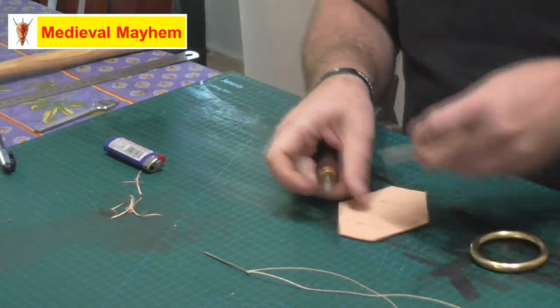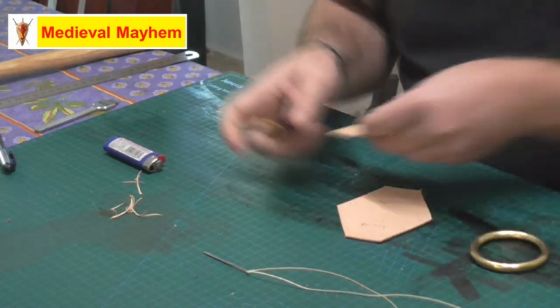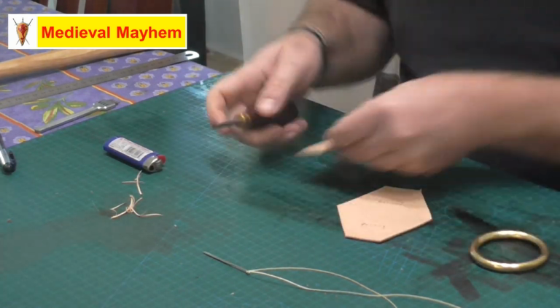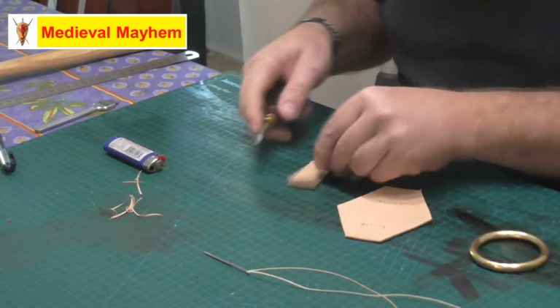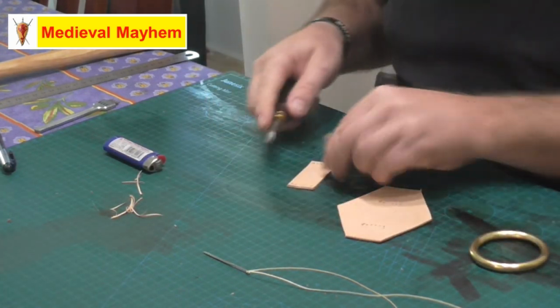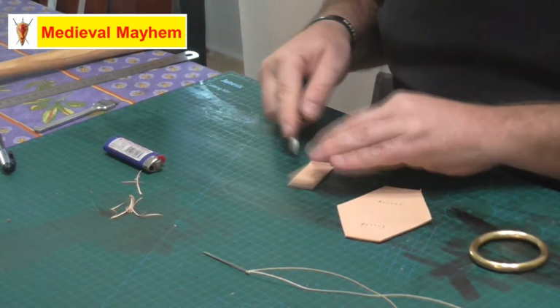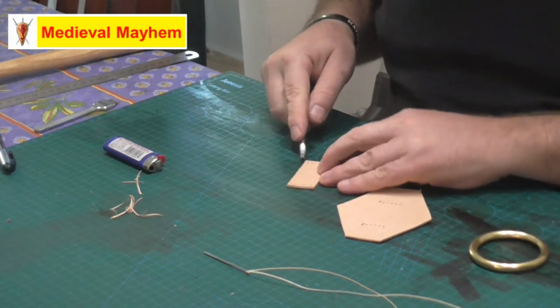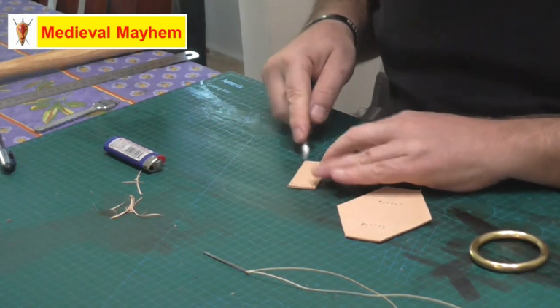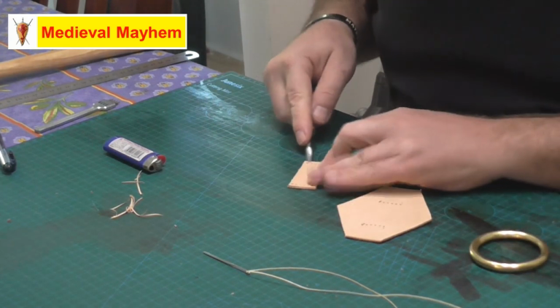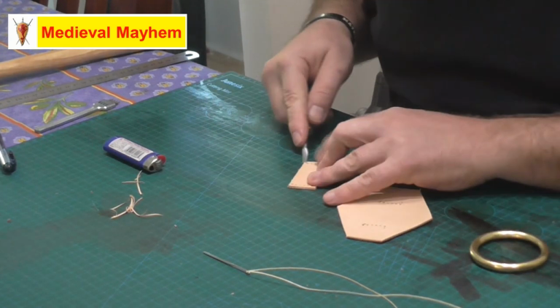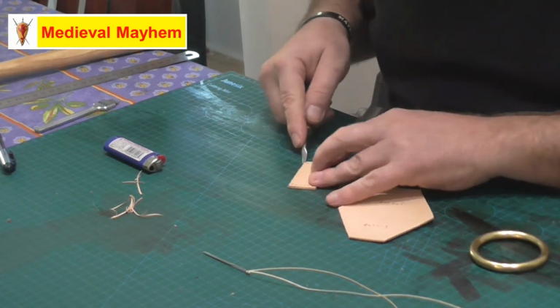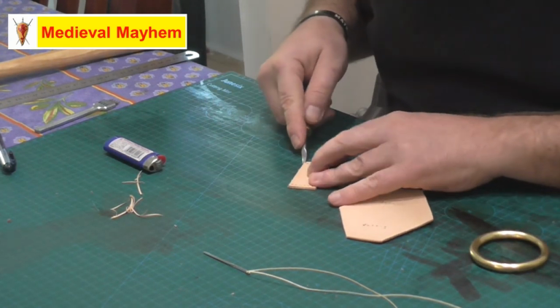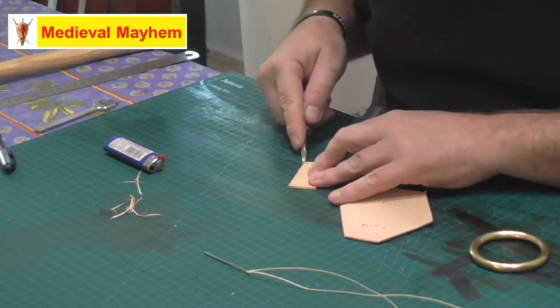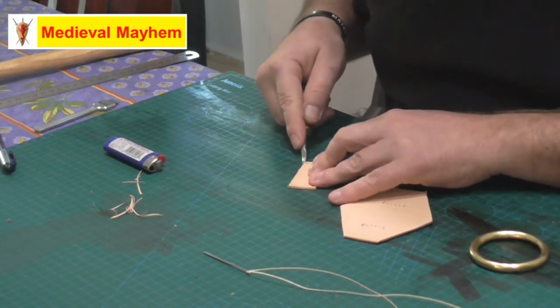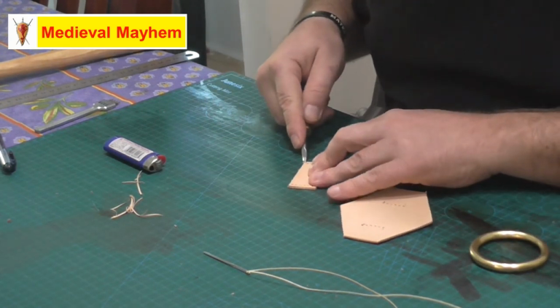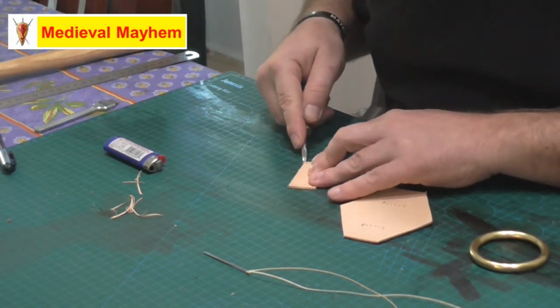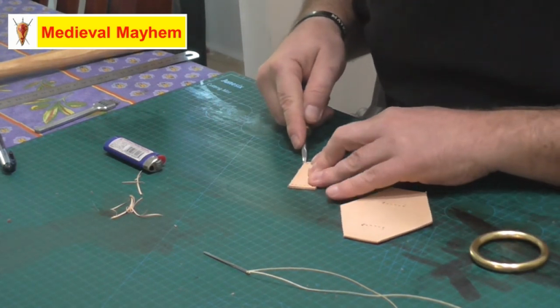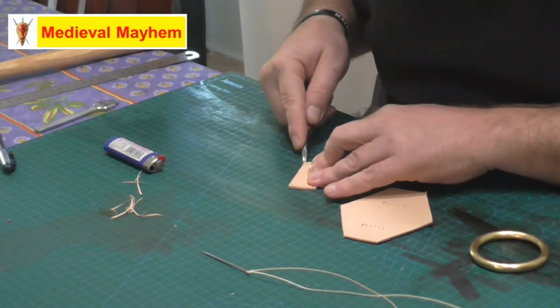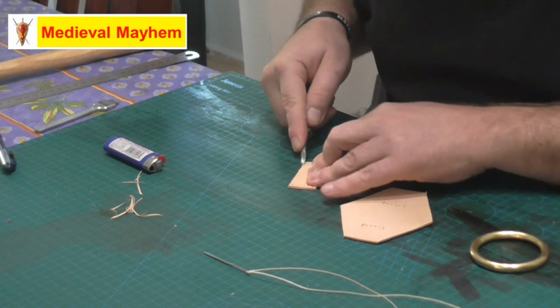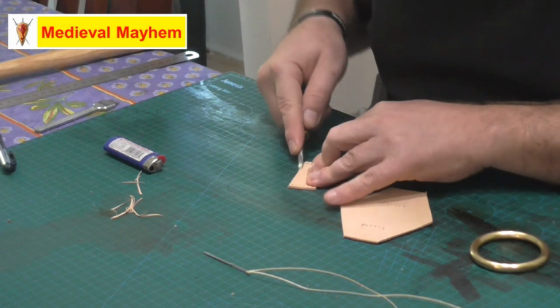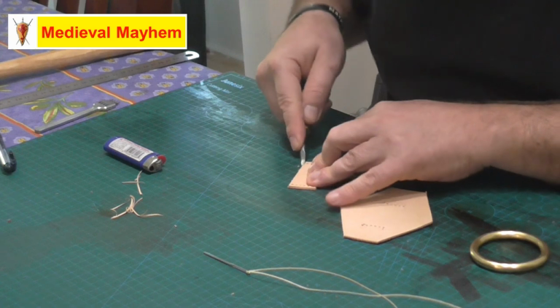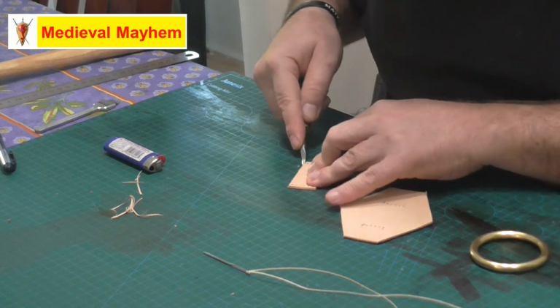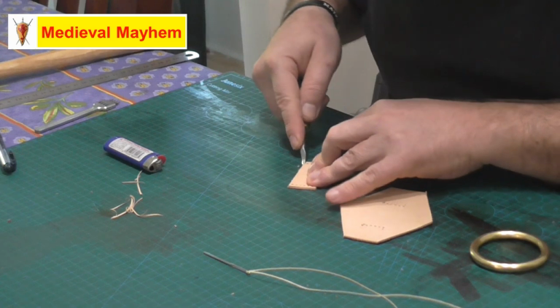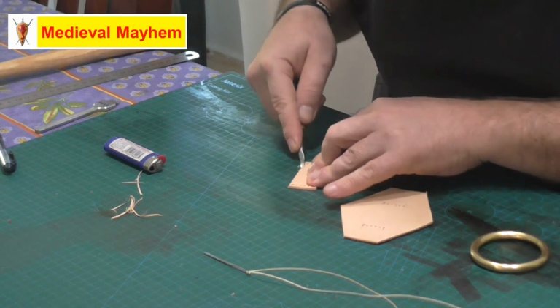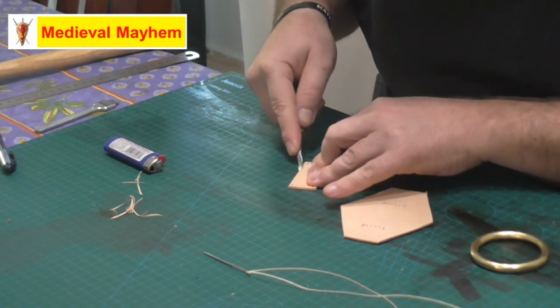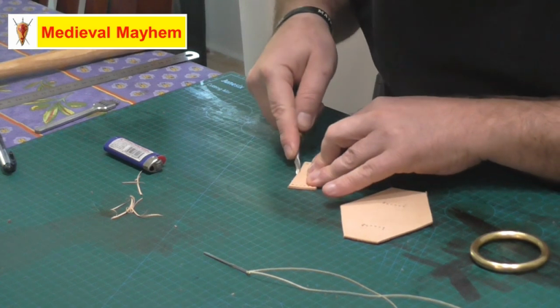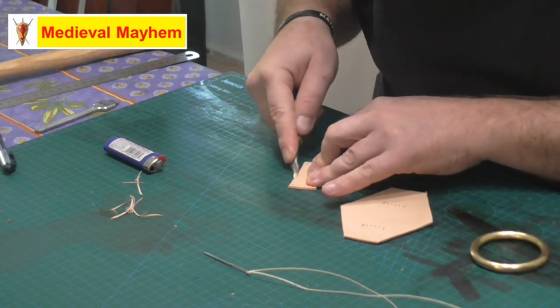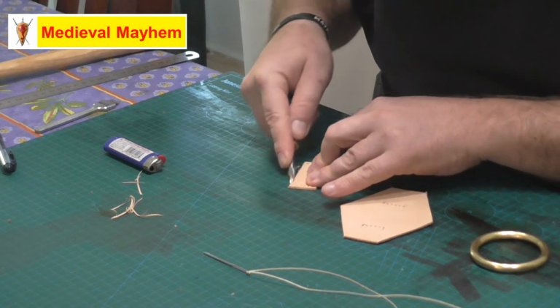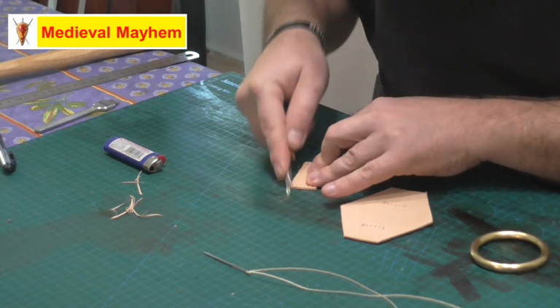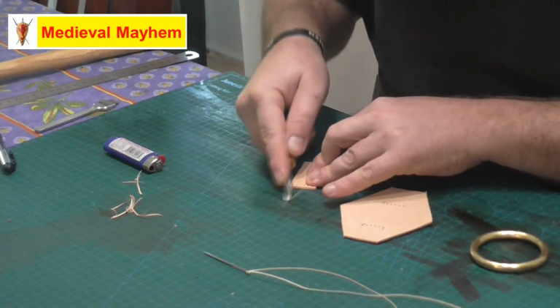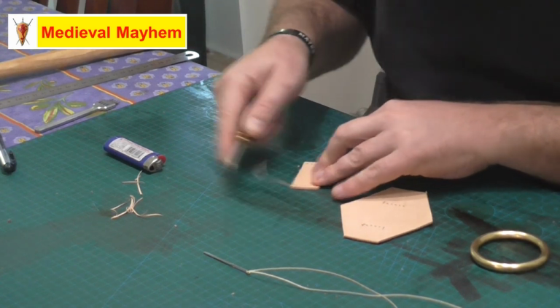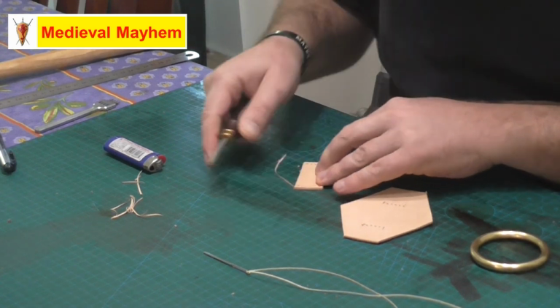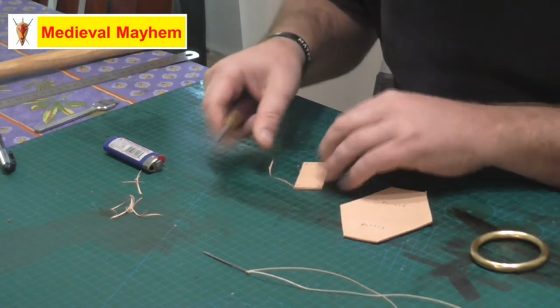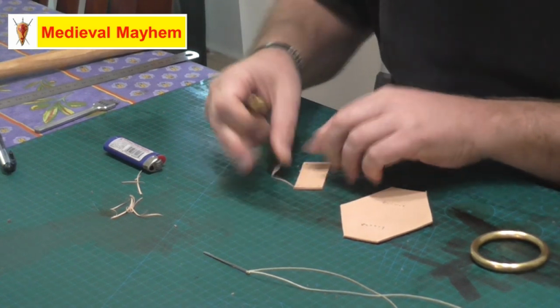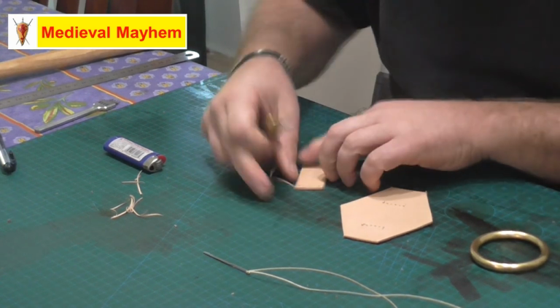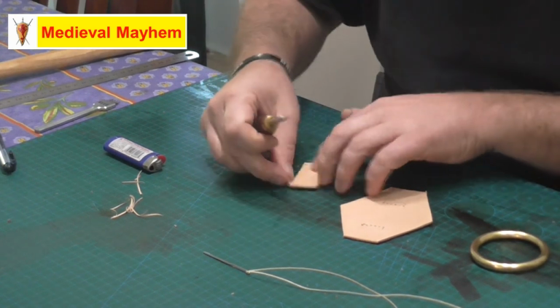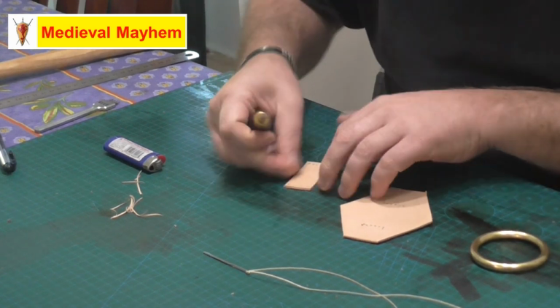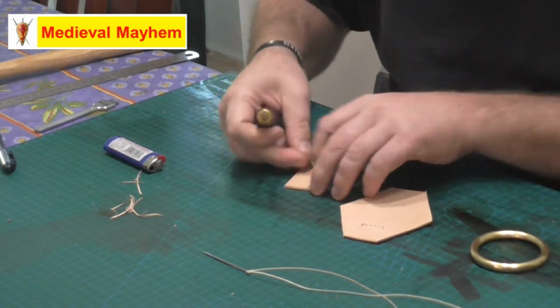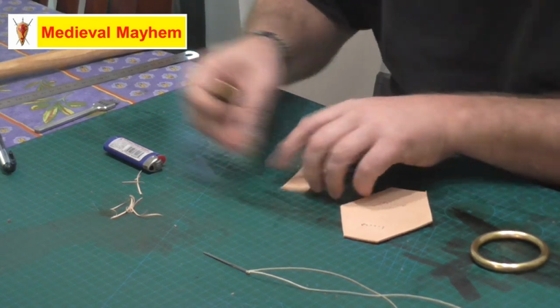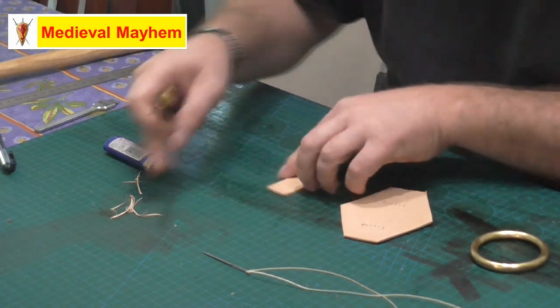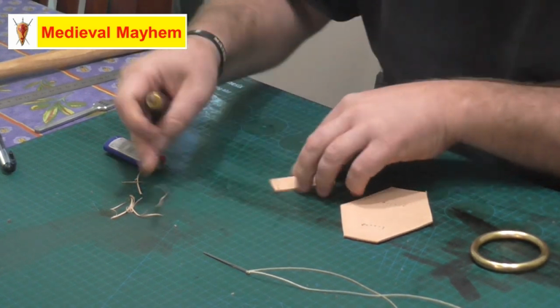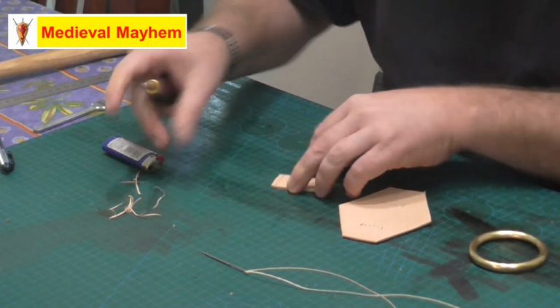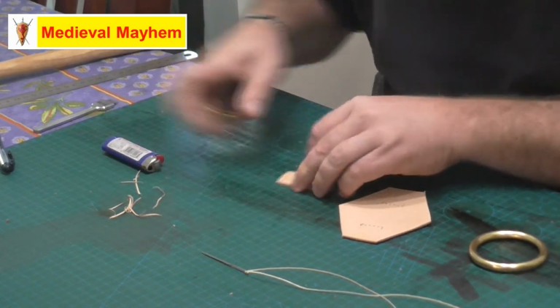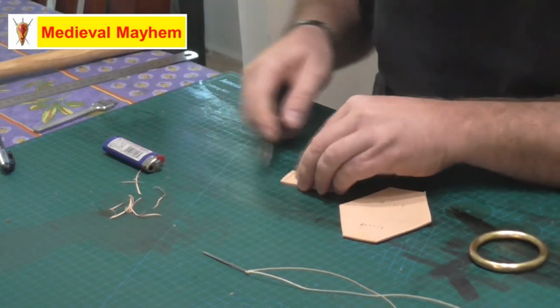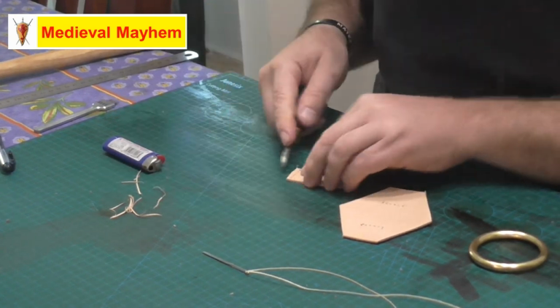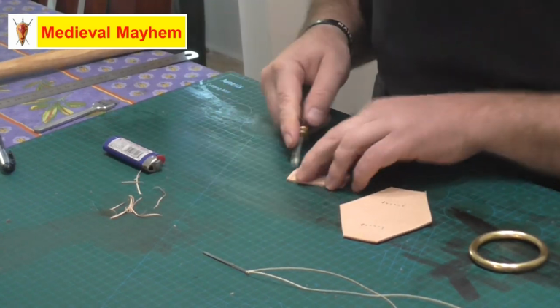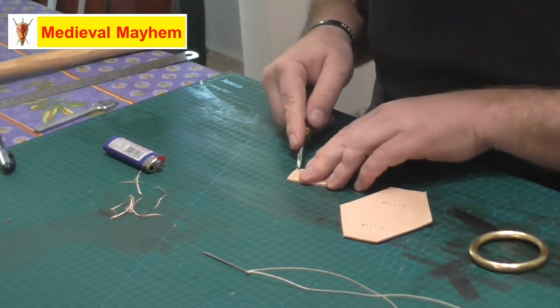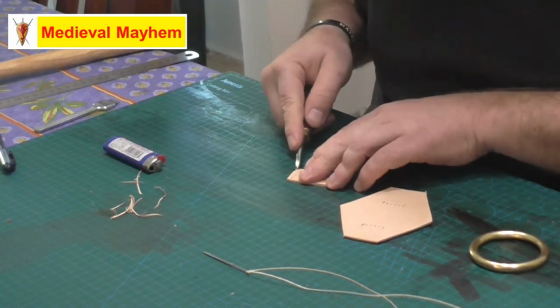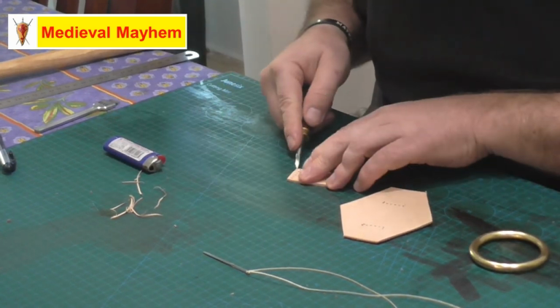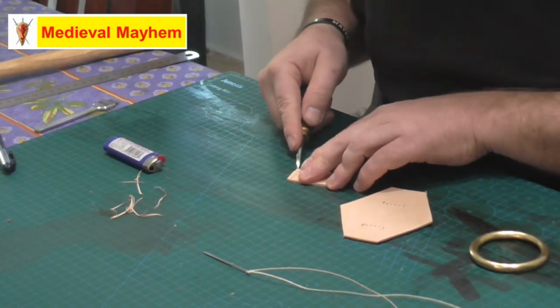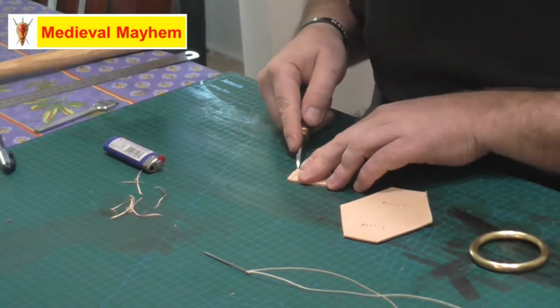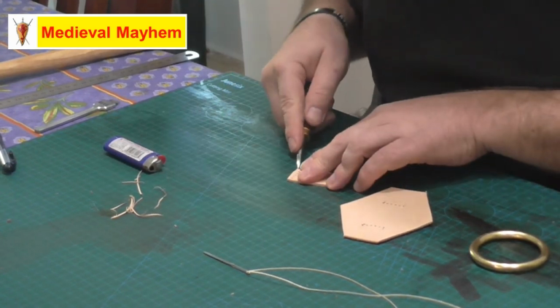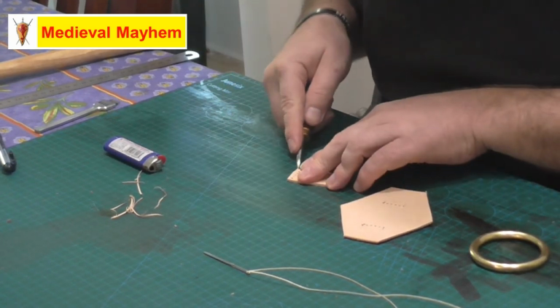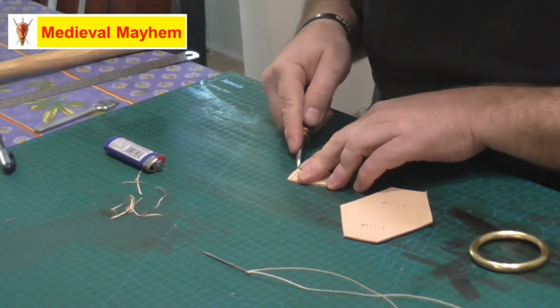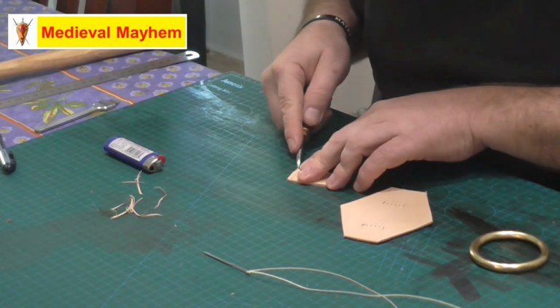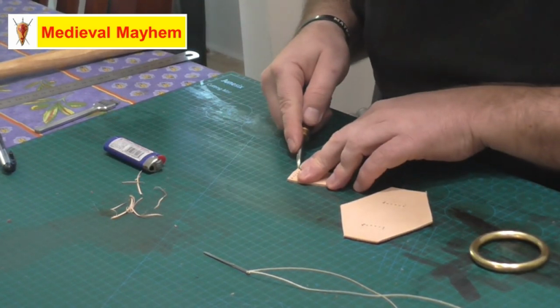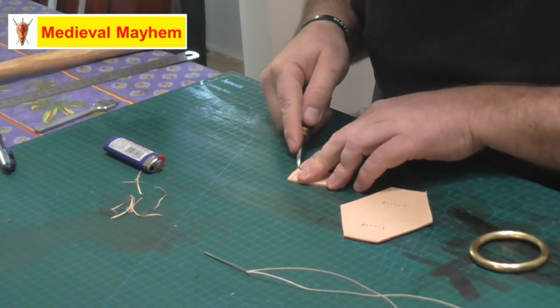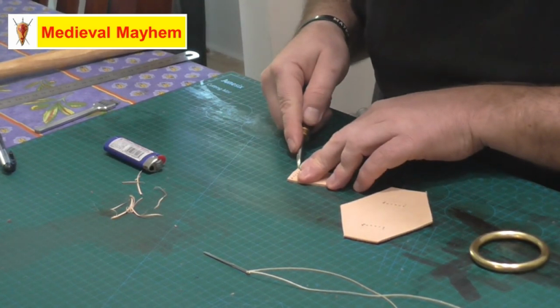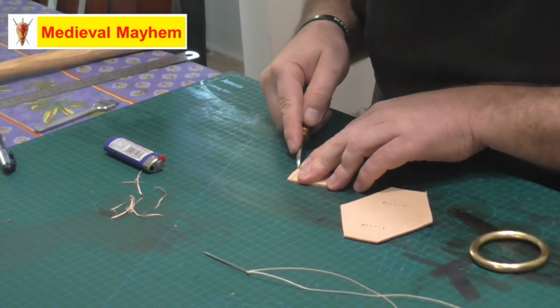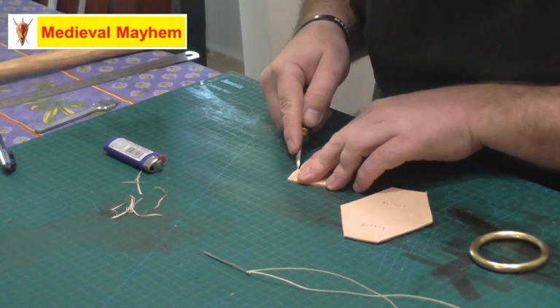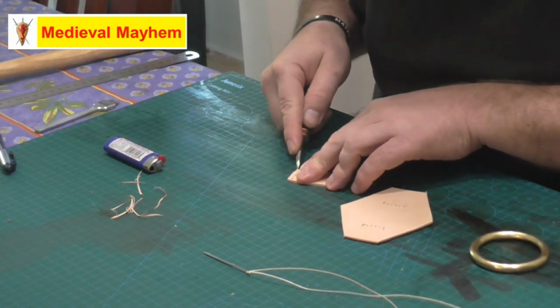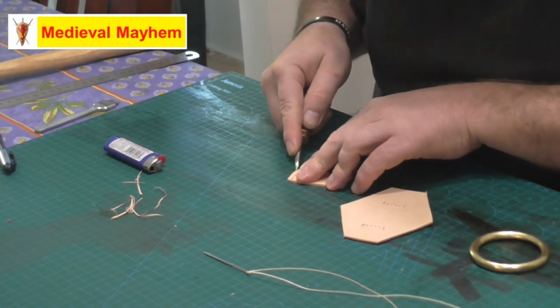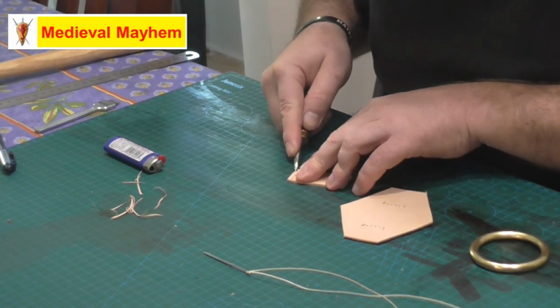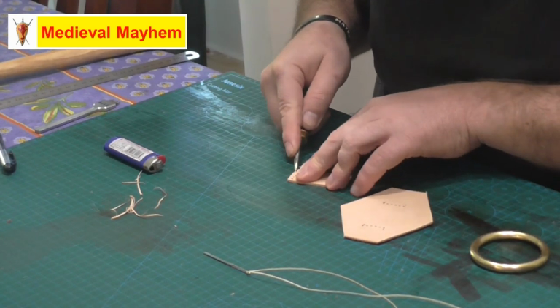You don't need to go nuts with this — this is a purely functional item, certainly for me it is.